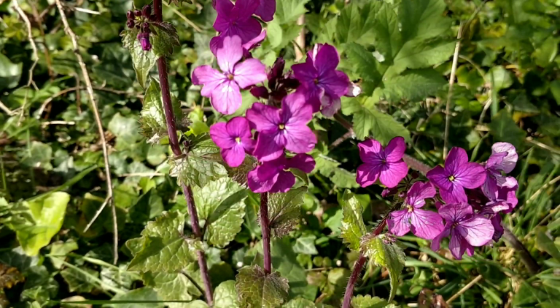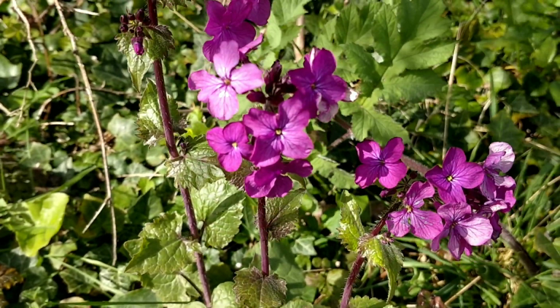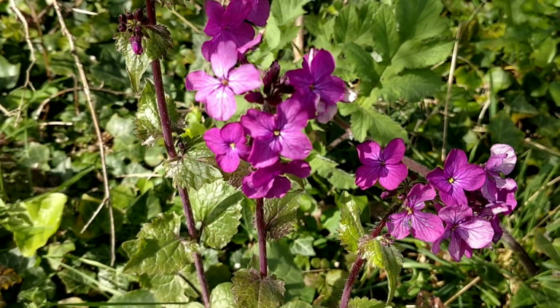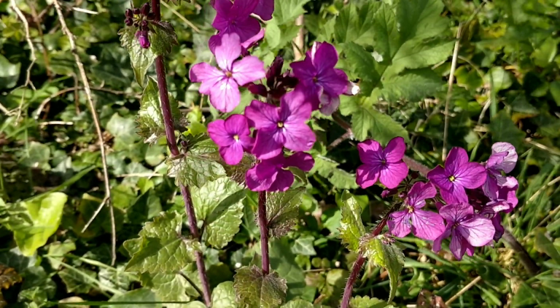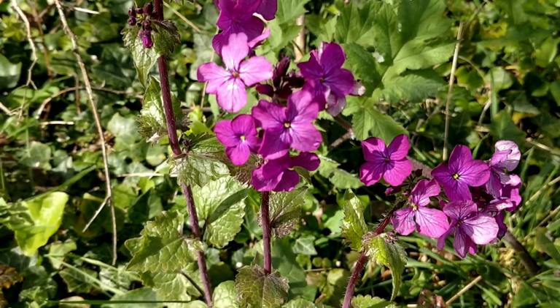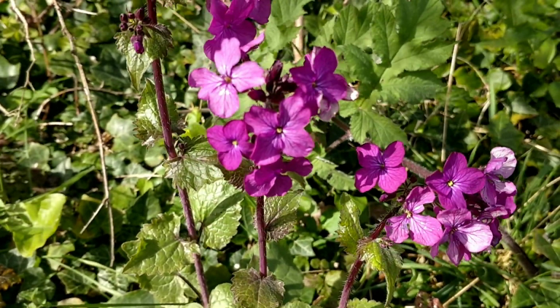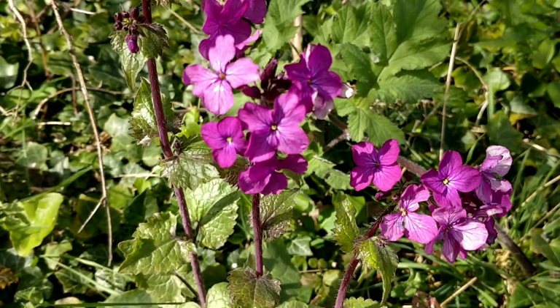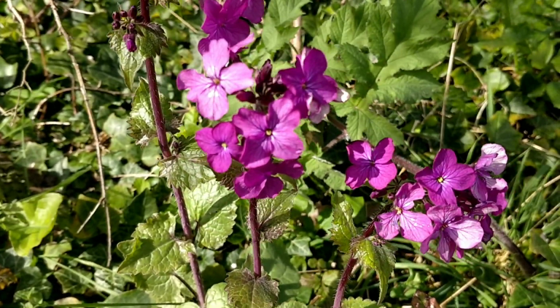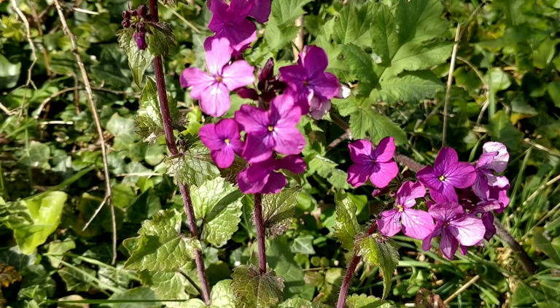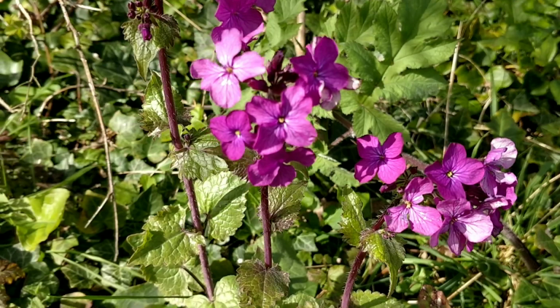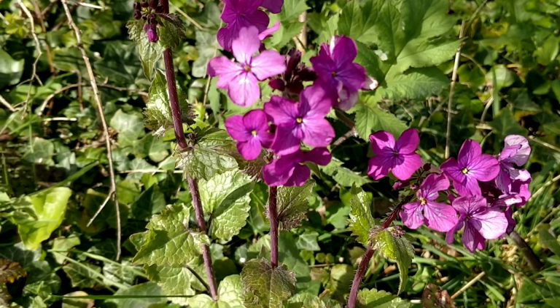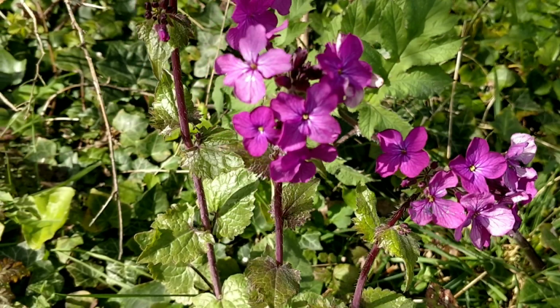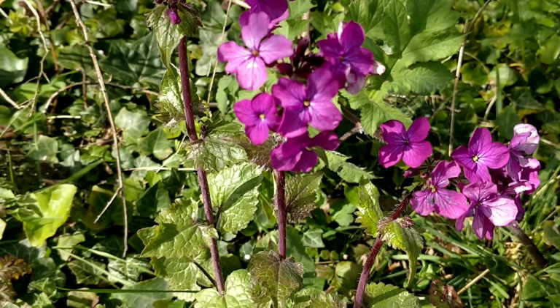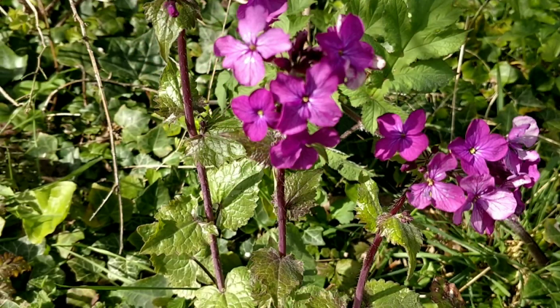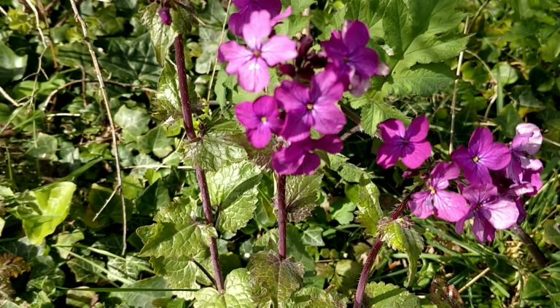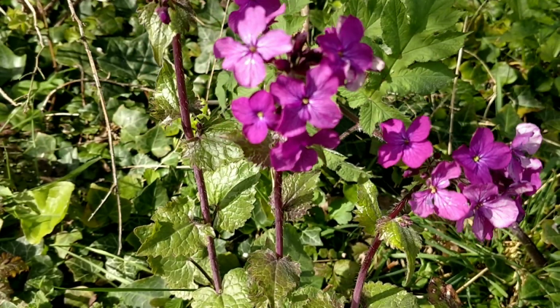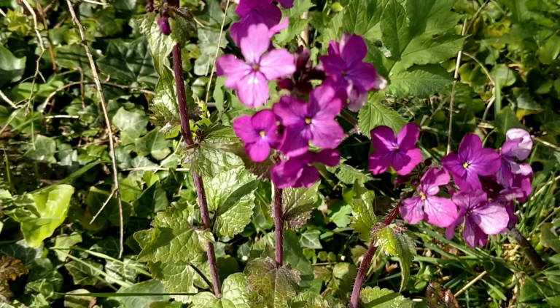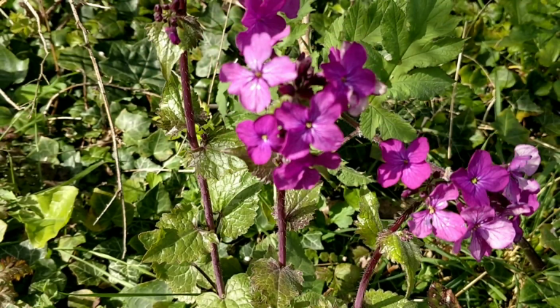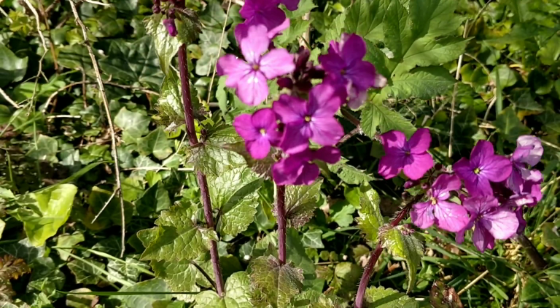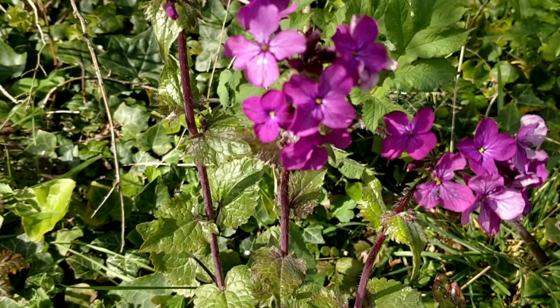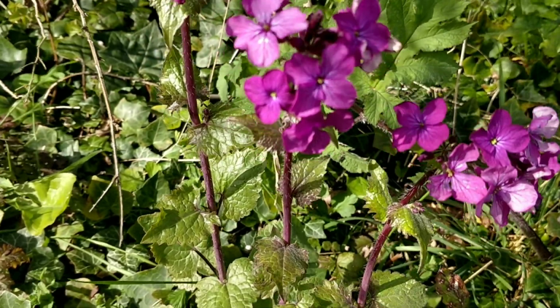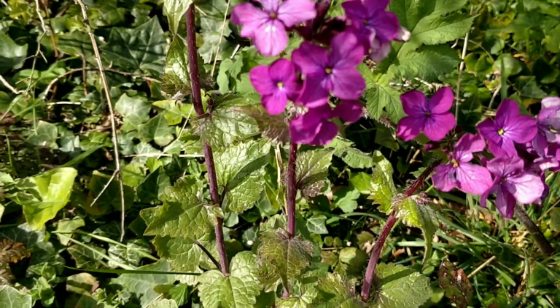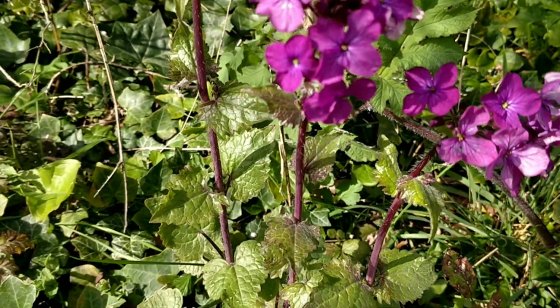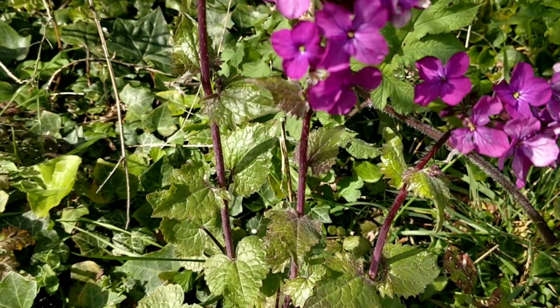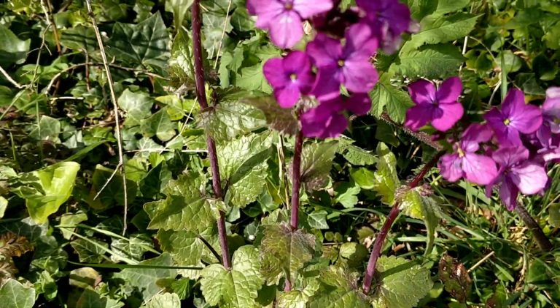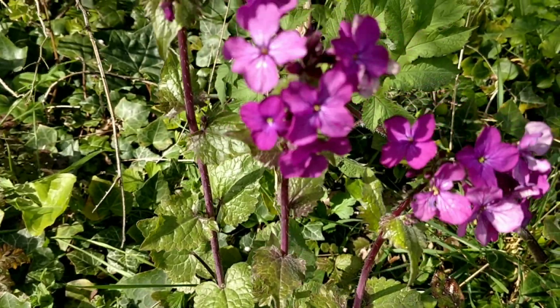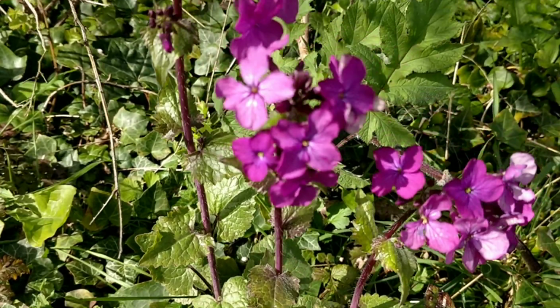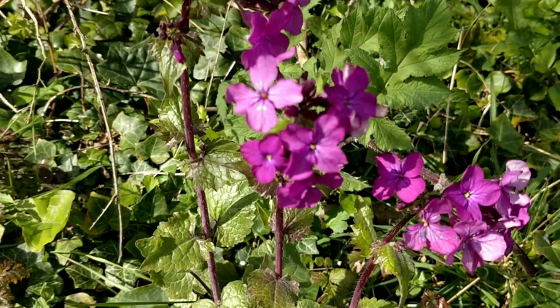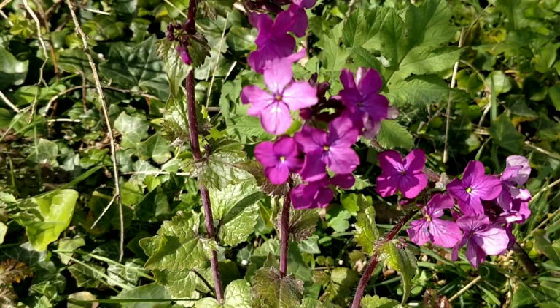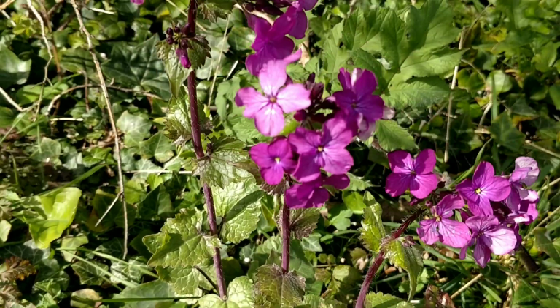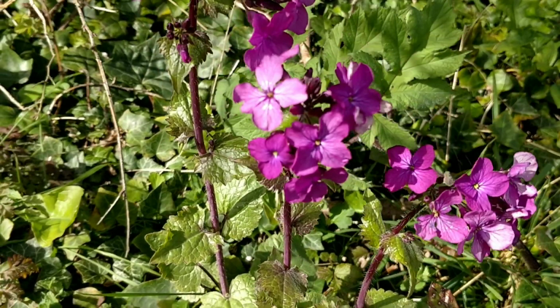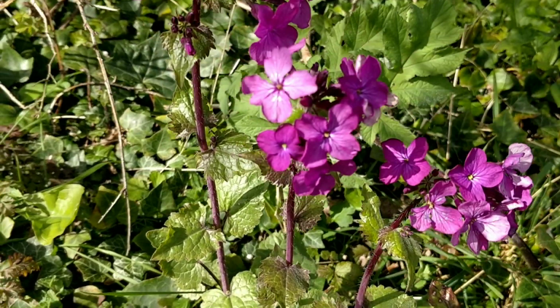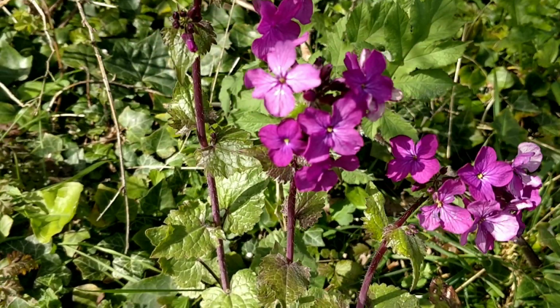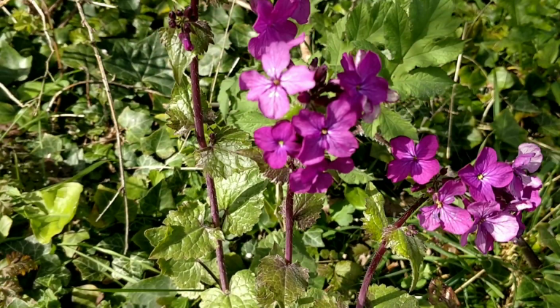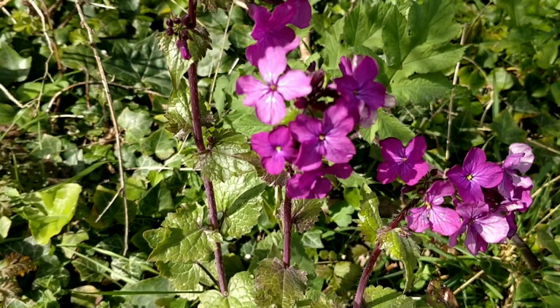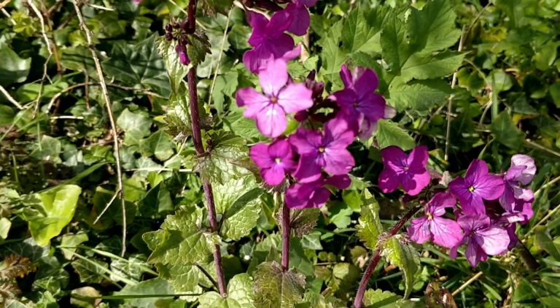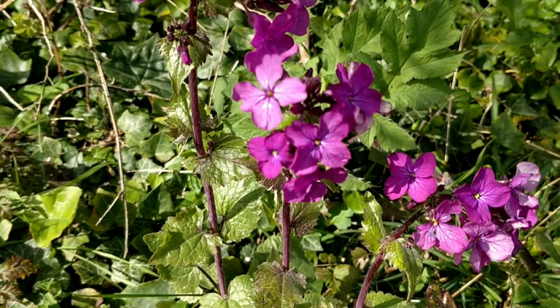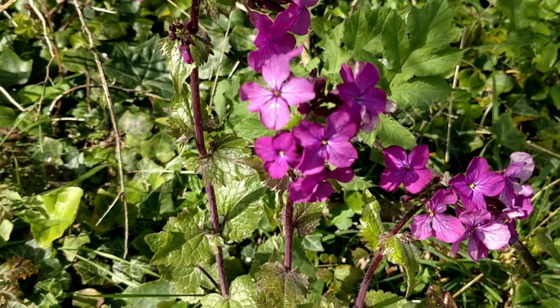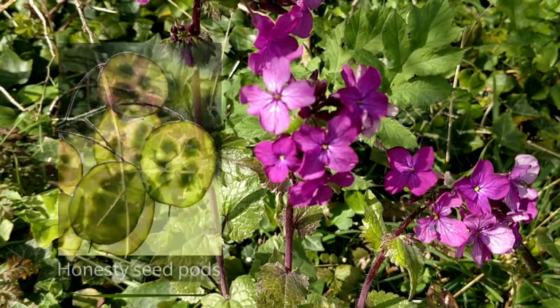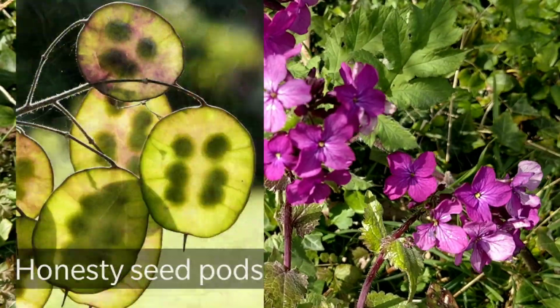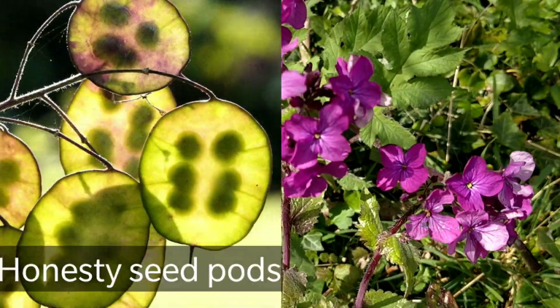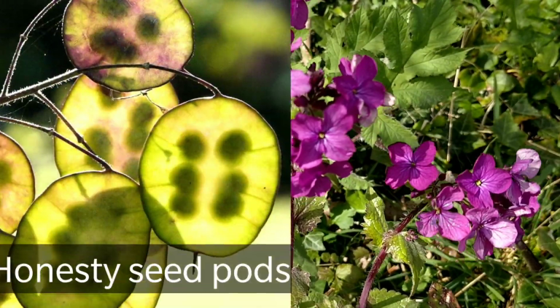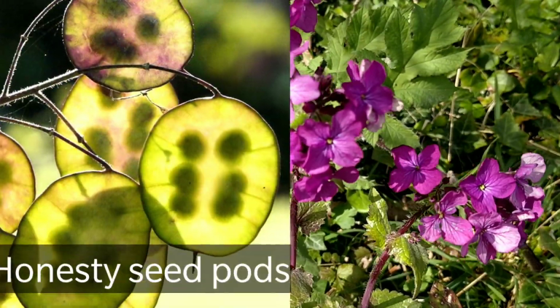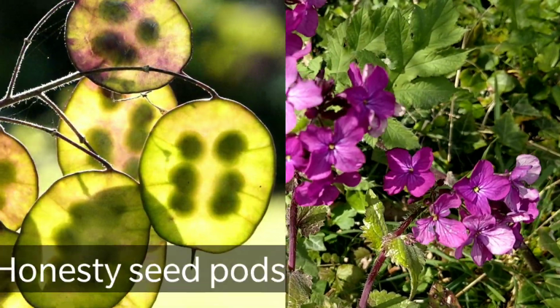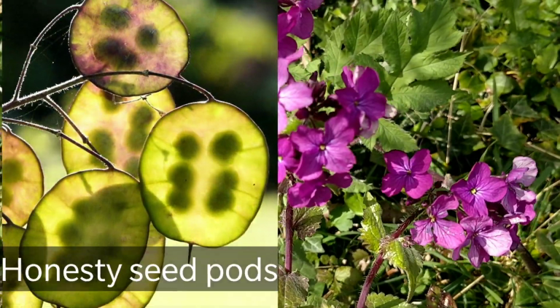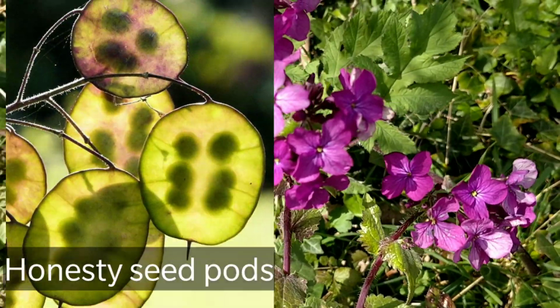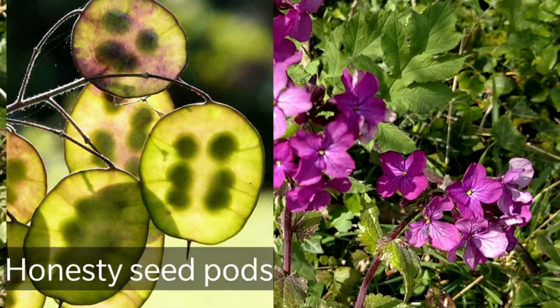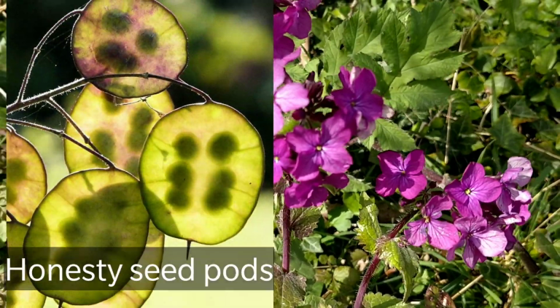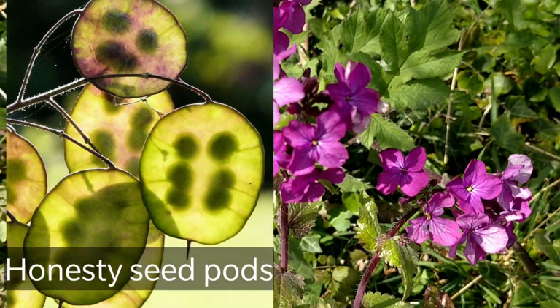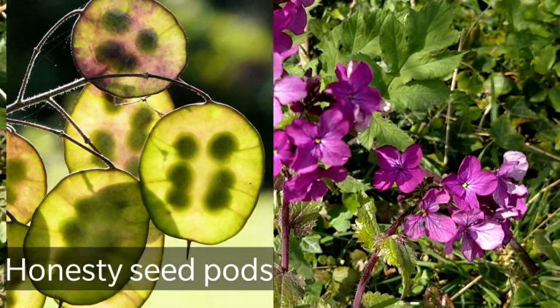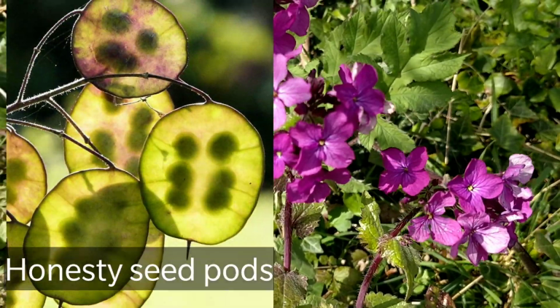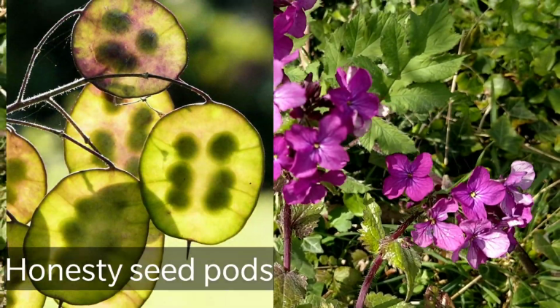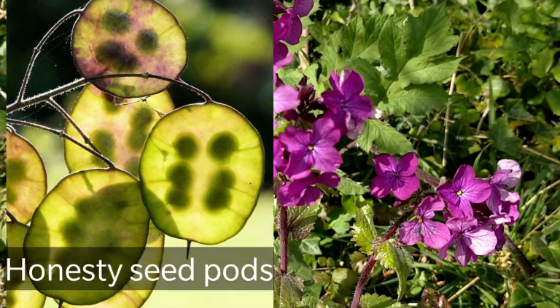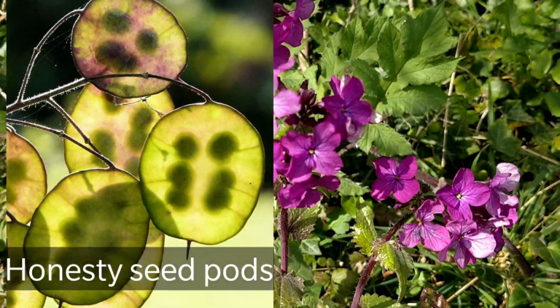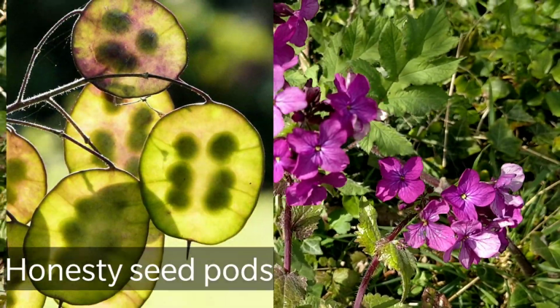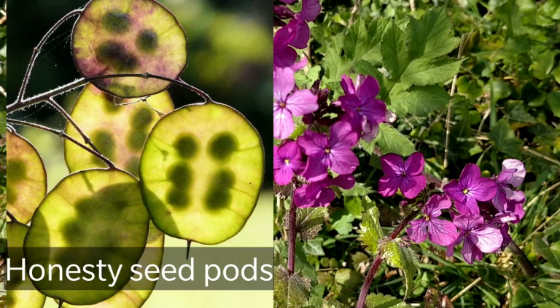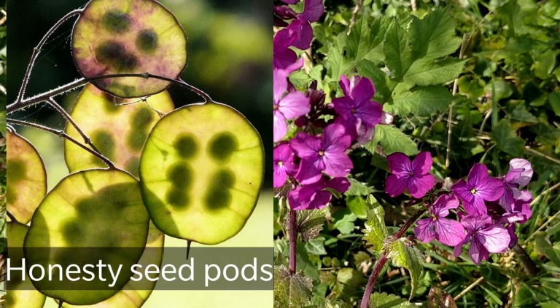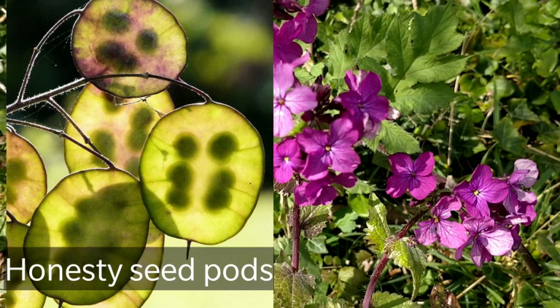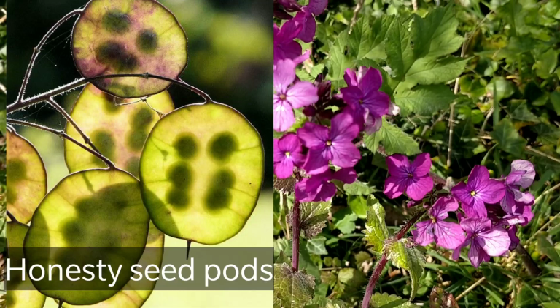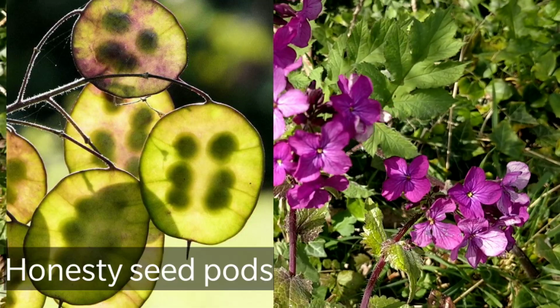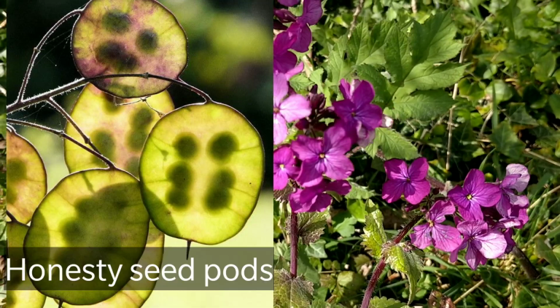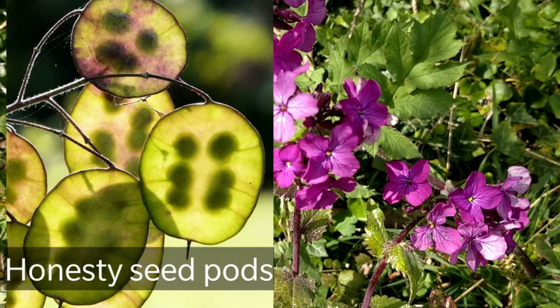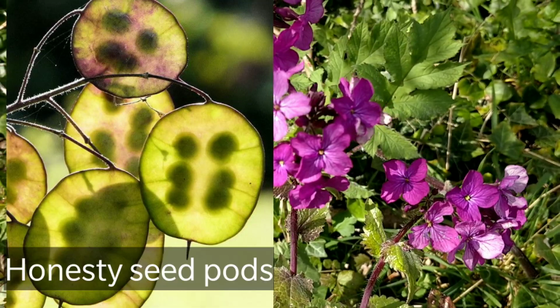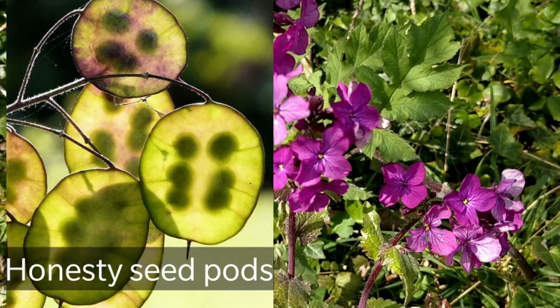In late spring they will produce seed pods as well and they have a mild mustardy flavour.